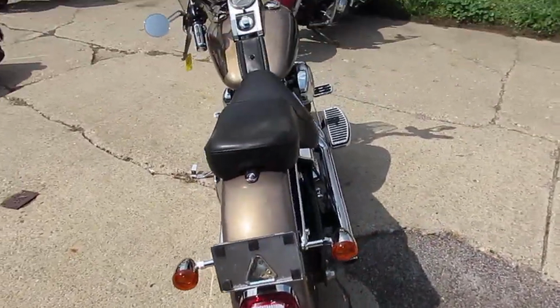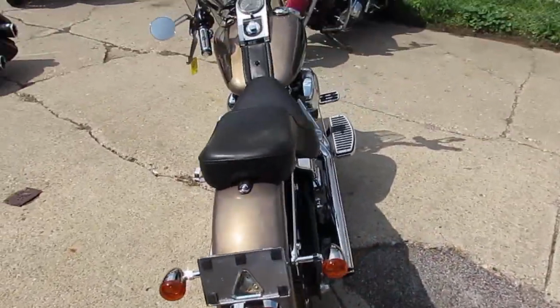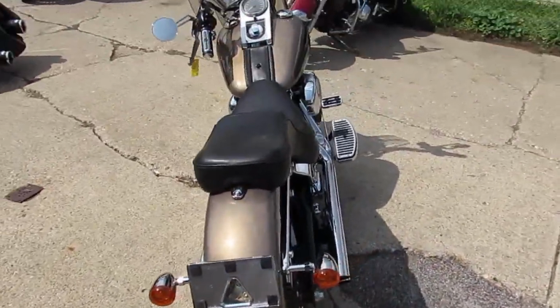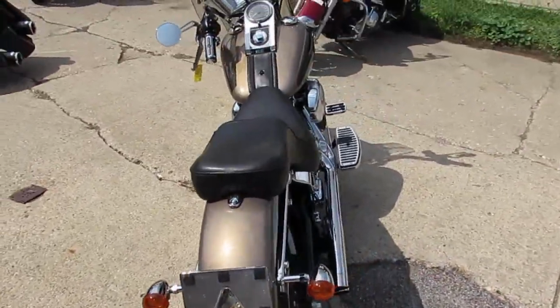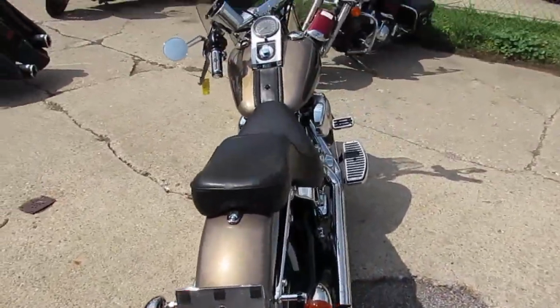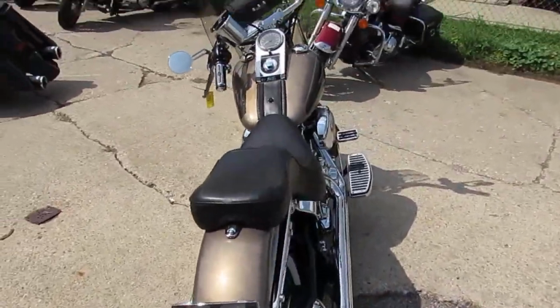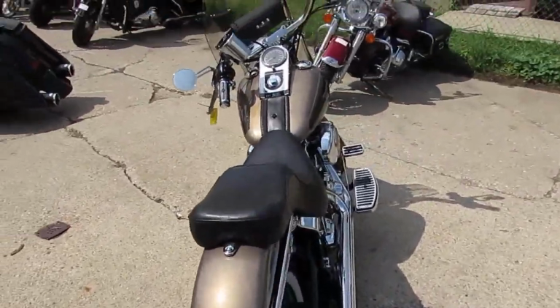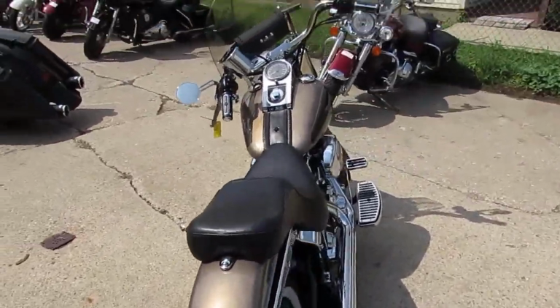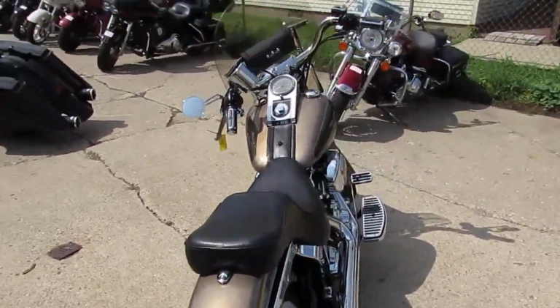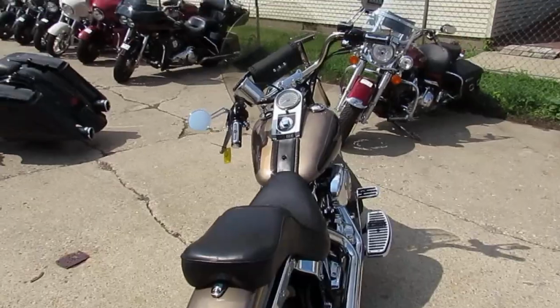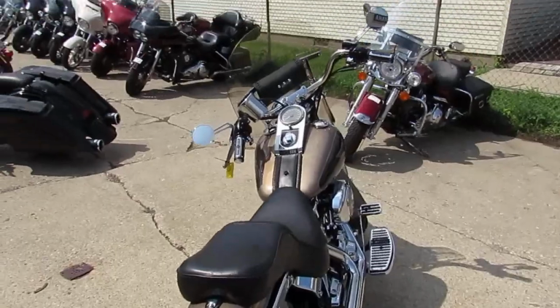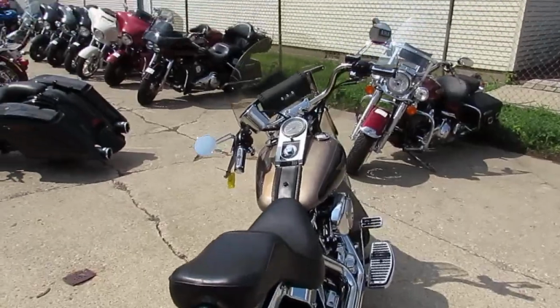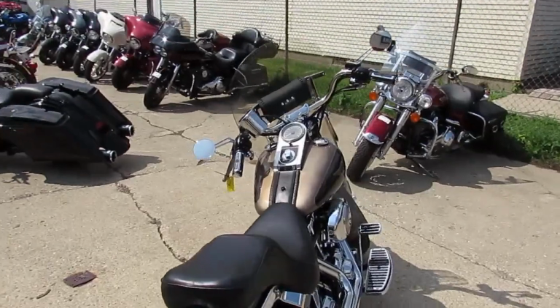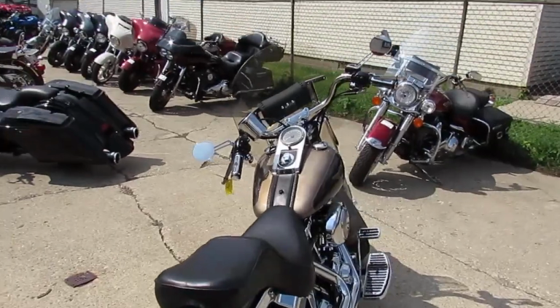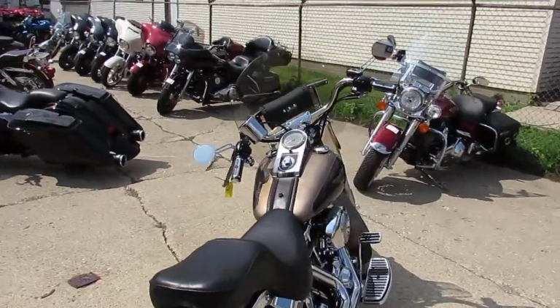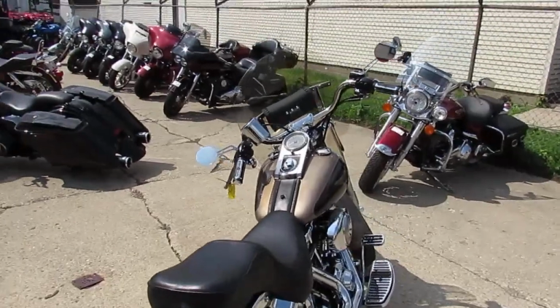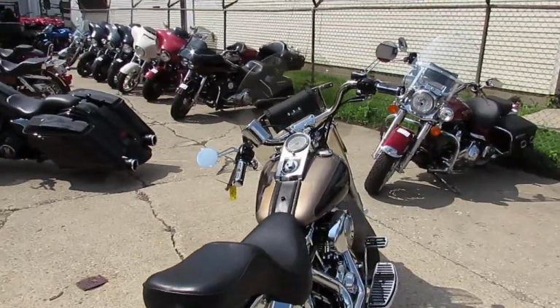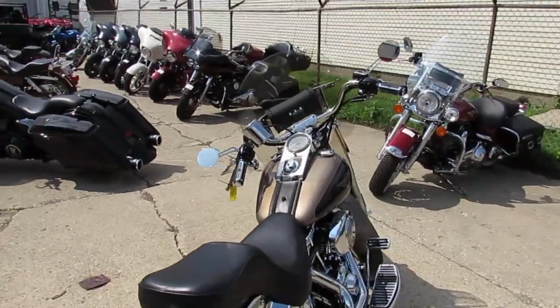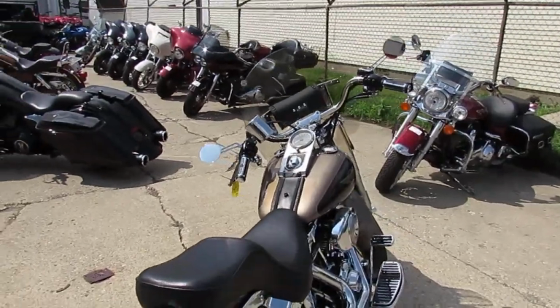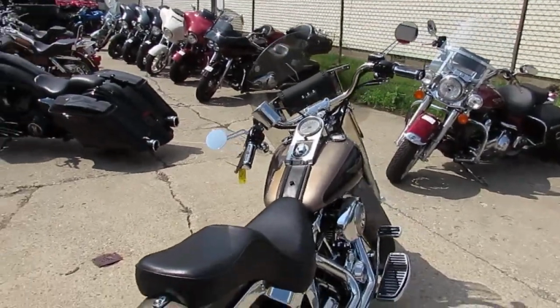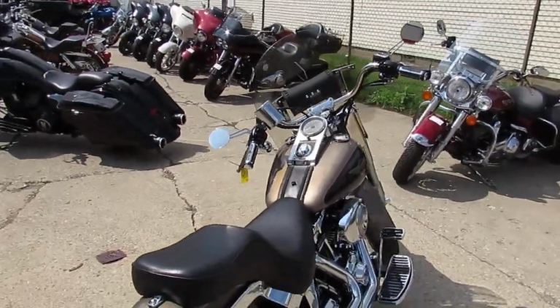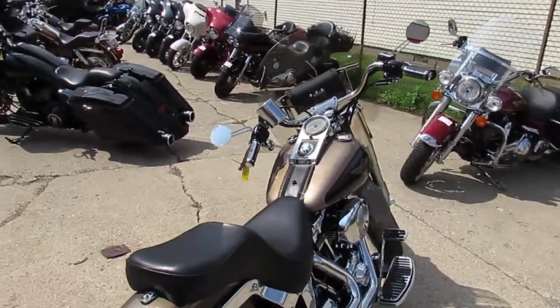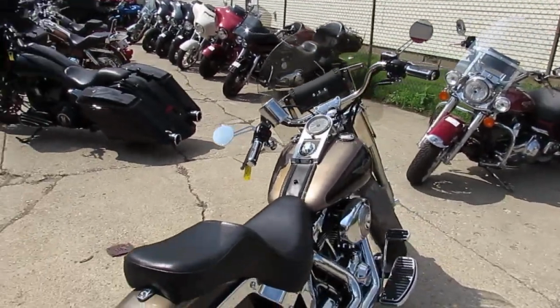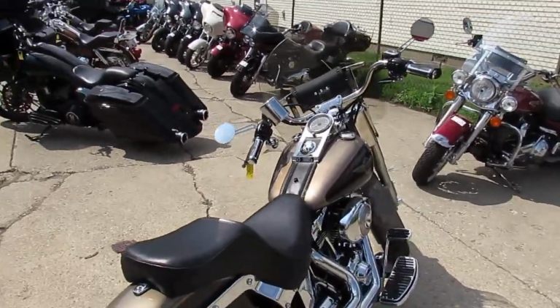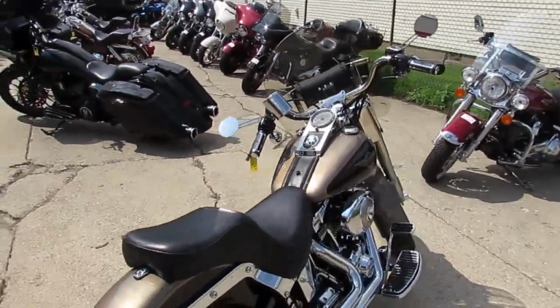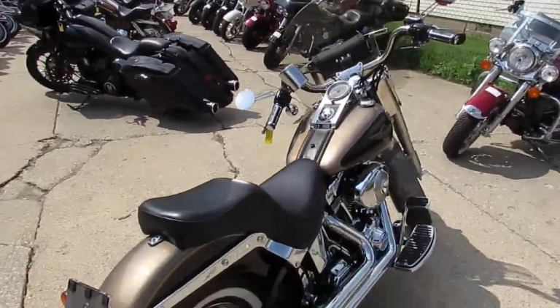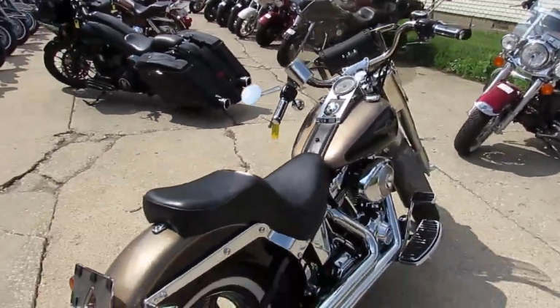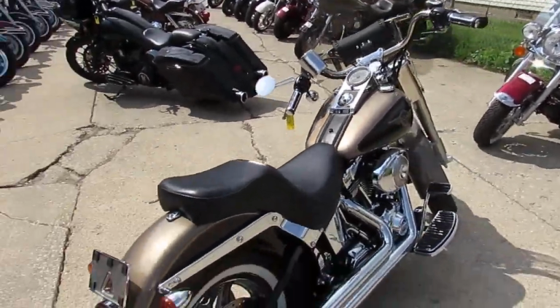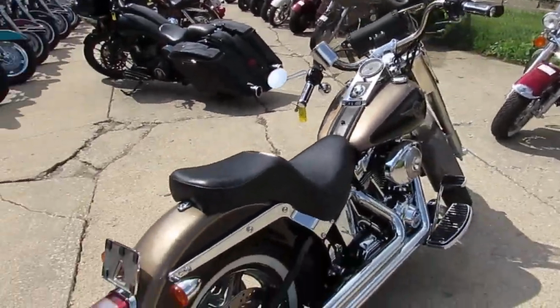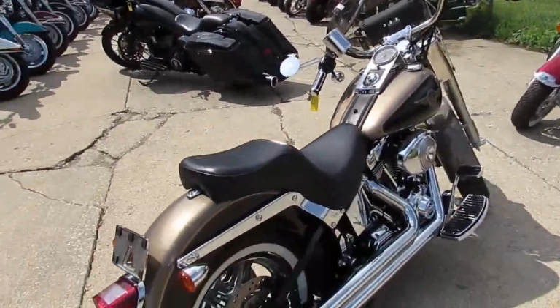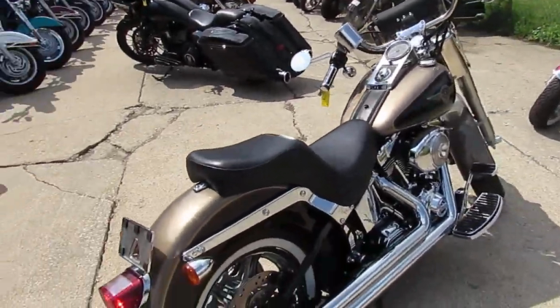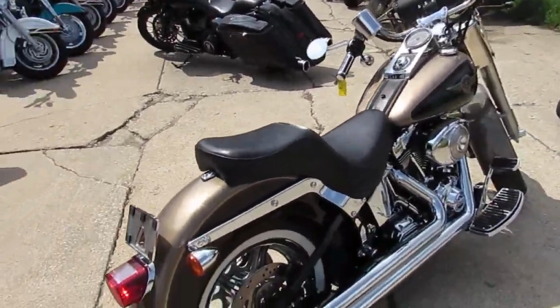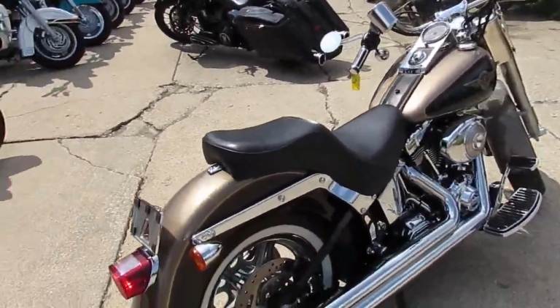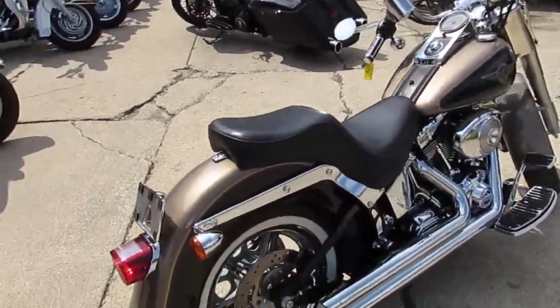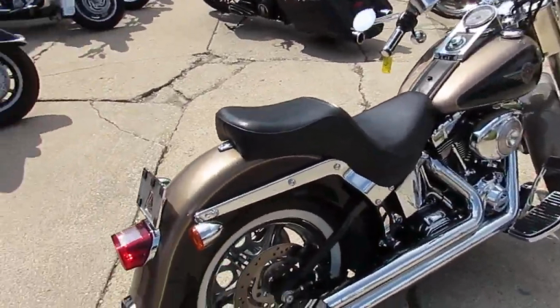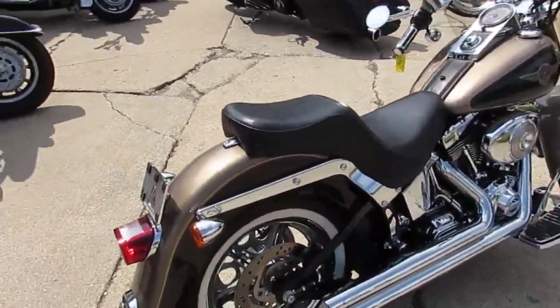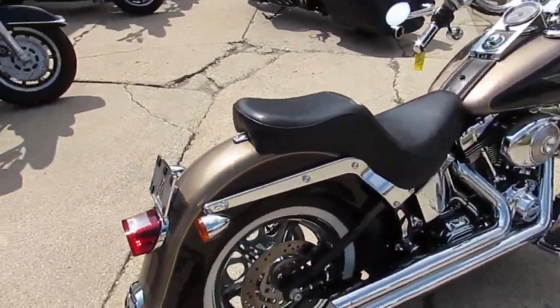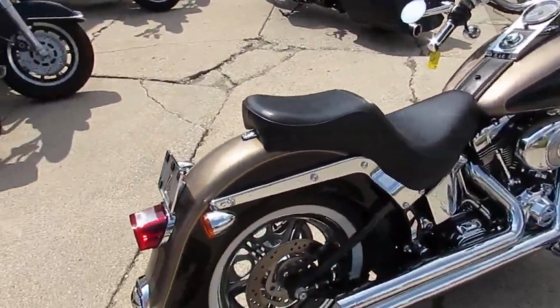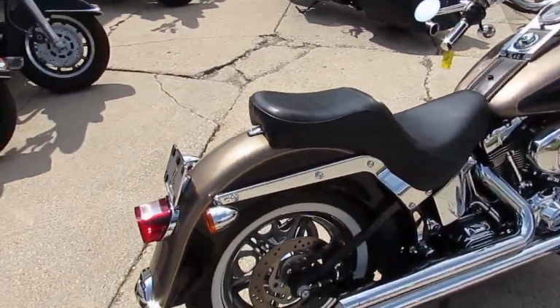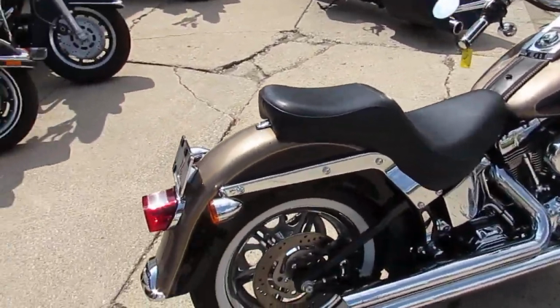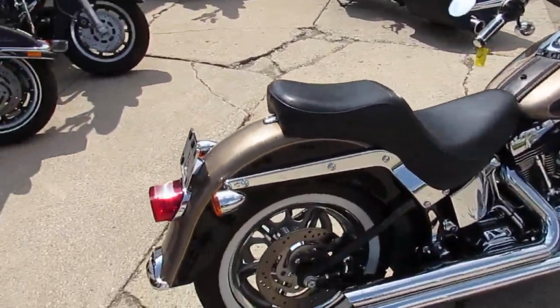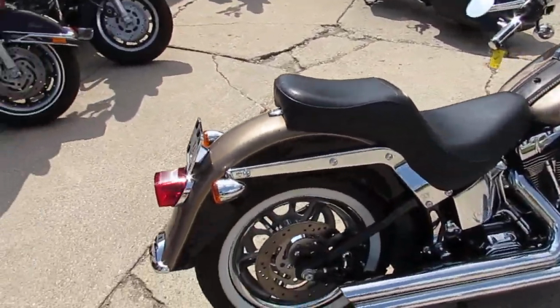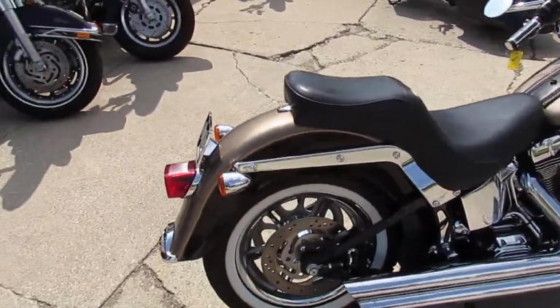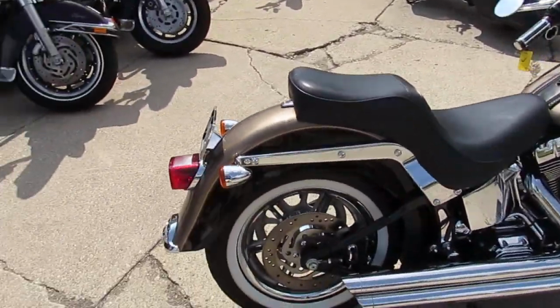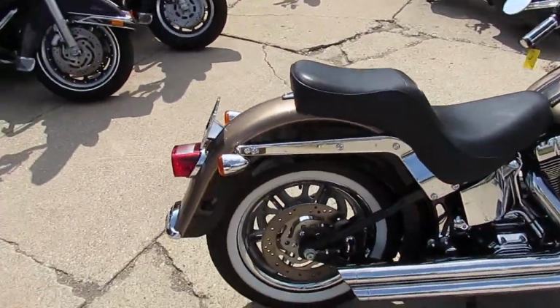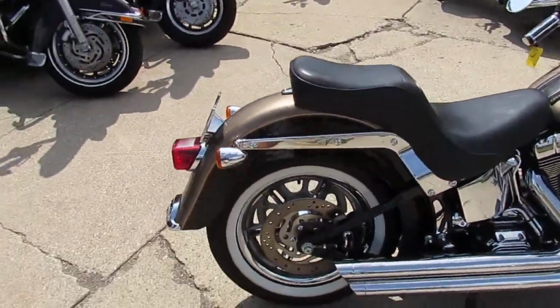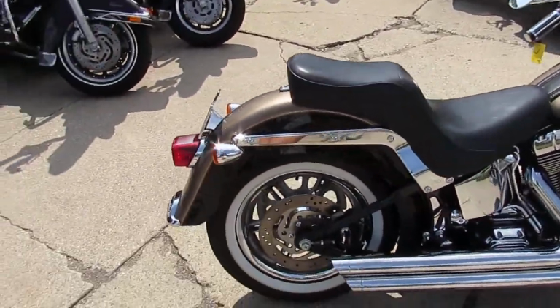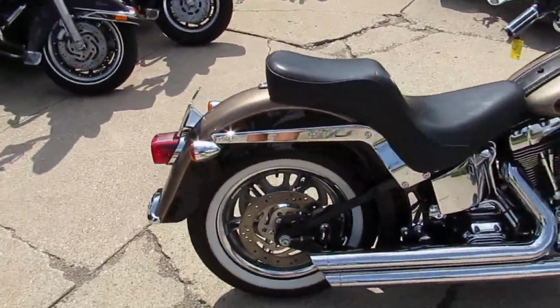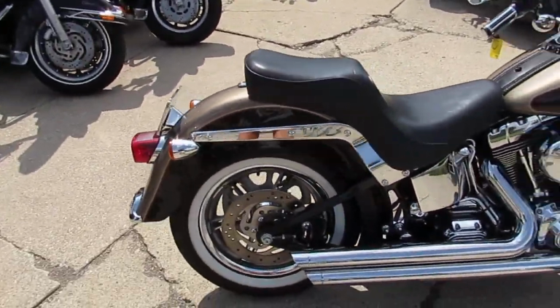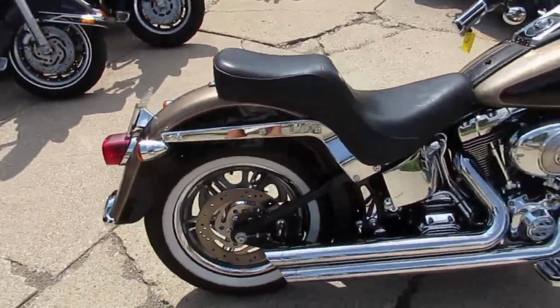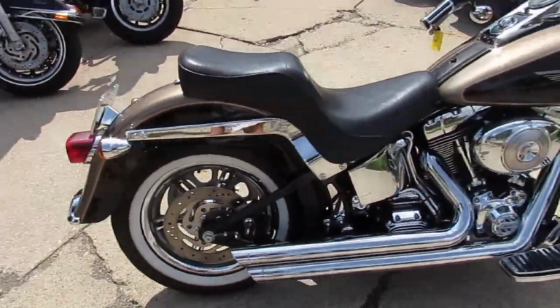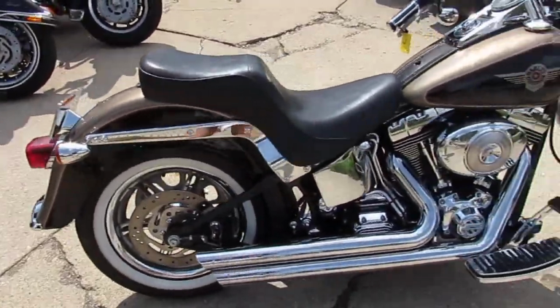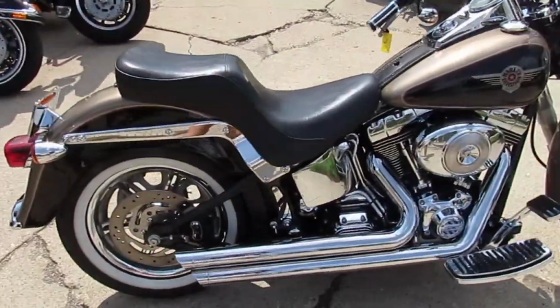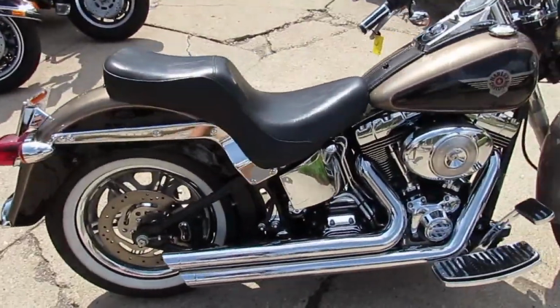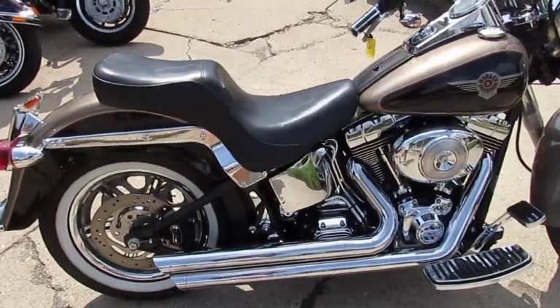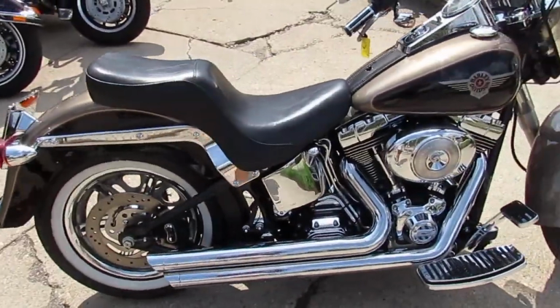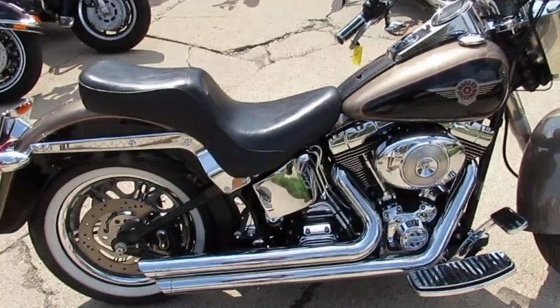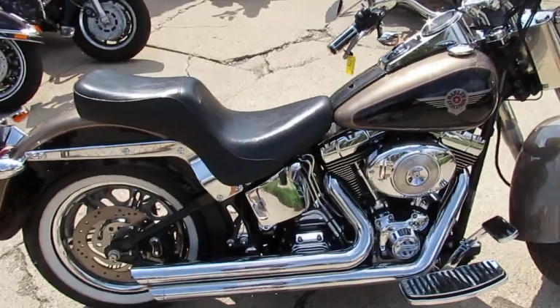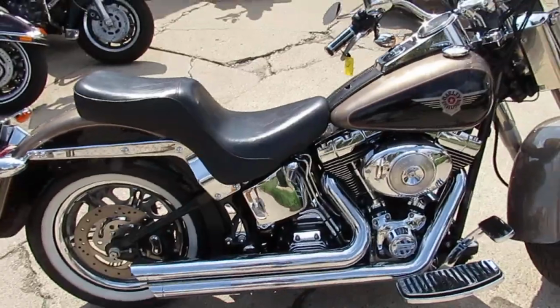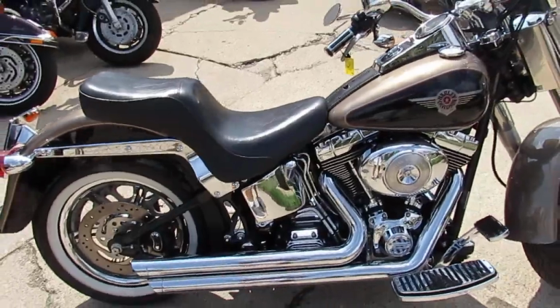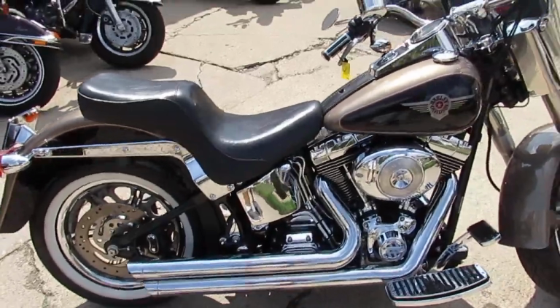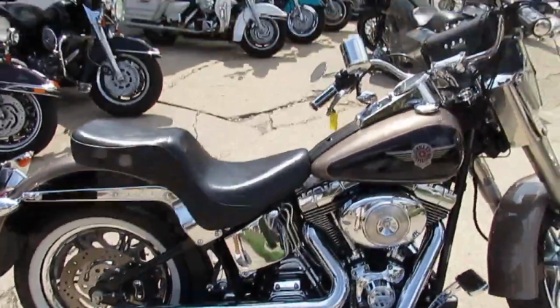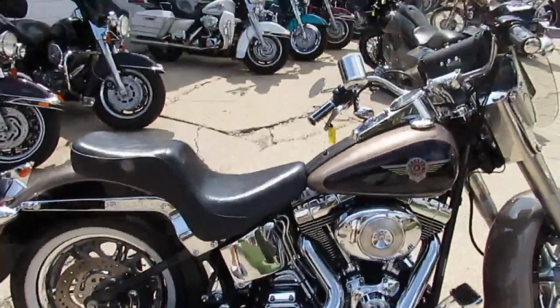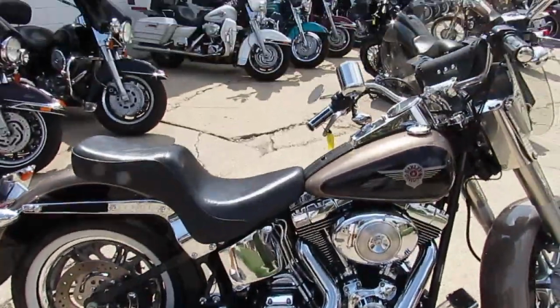You guys can buy this one with confidence at $7,999. Give us a call today and you can ride today. It's ApprovalPowerSports.com.